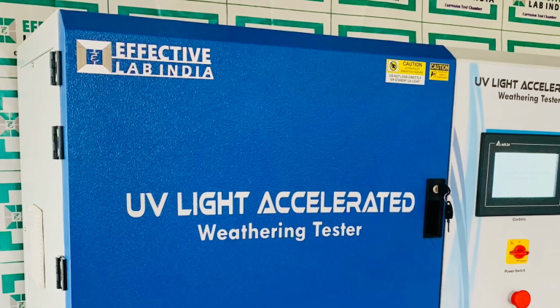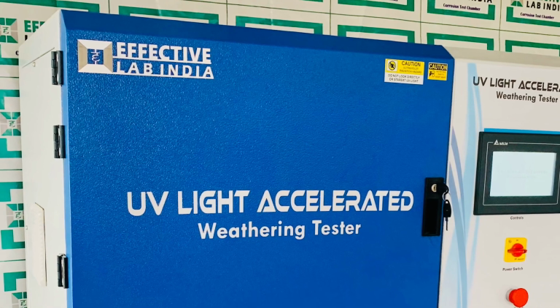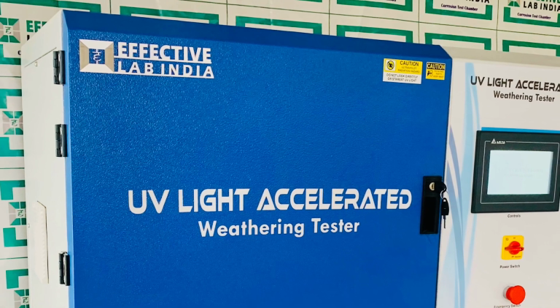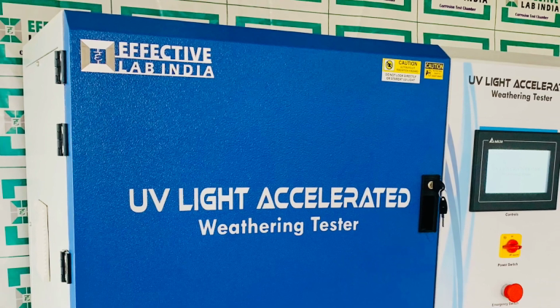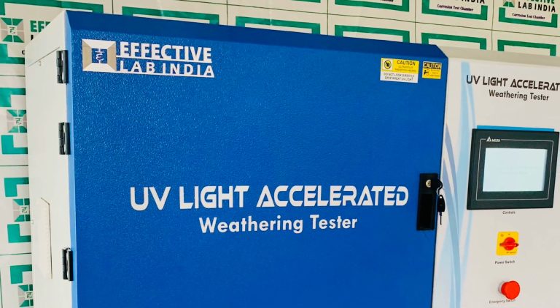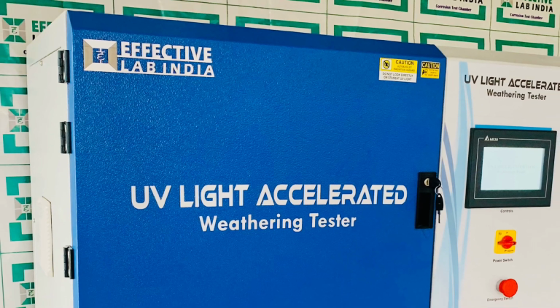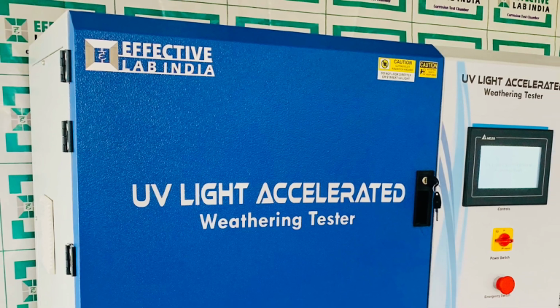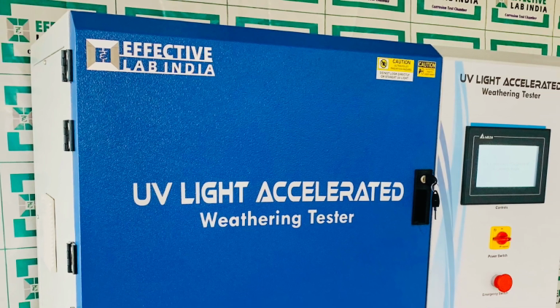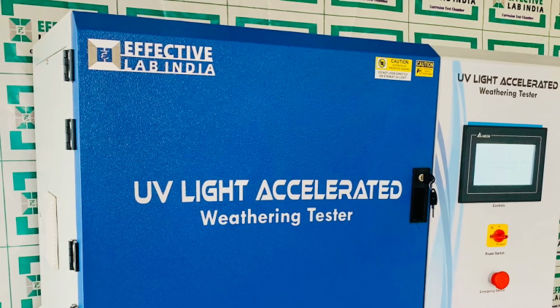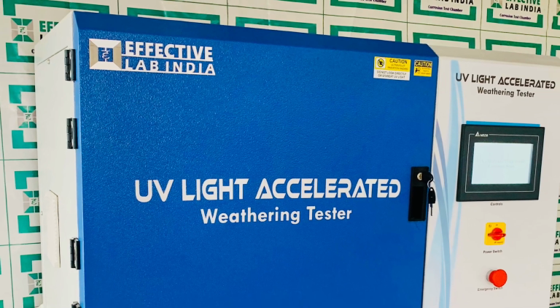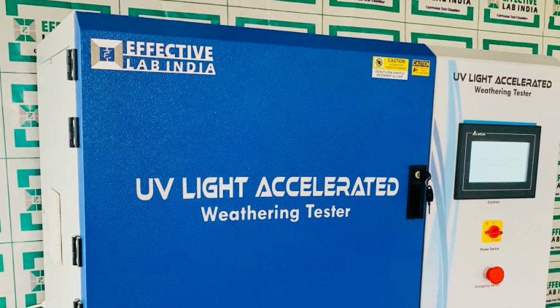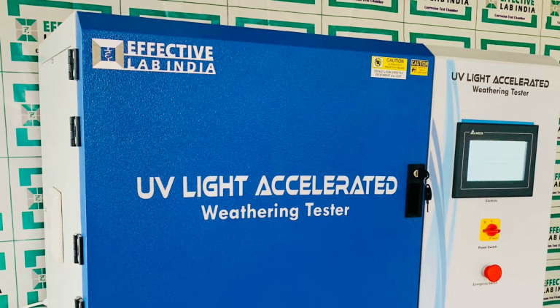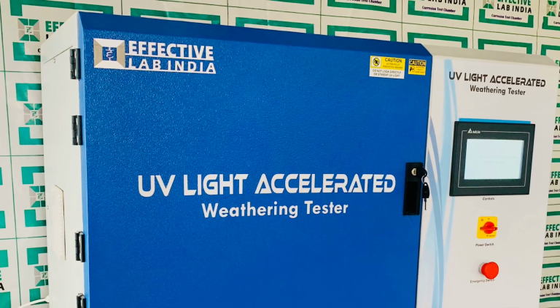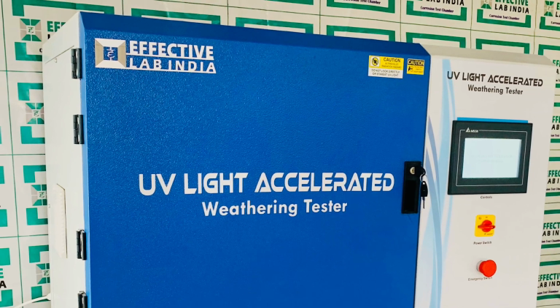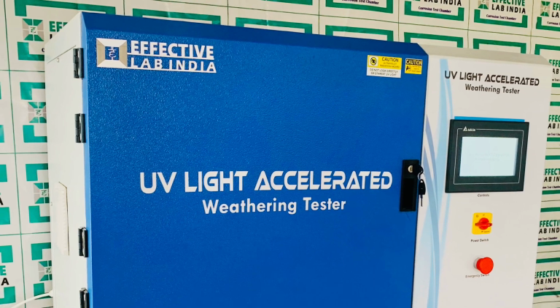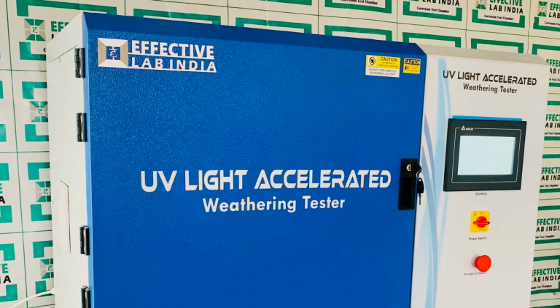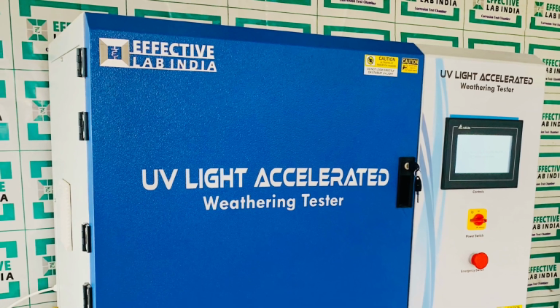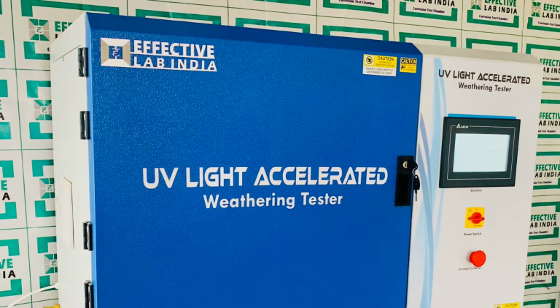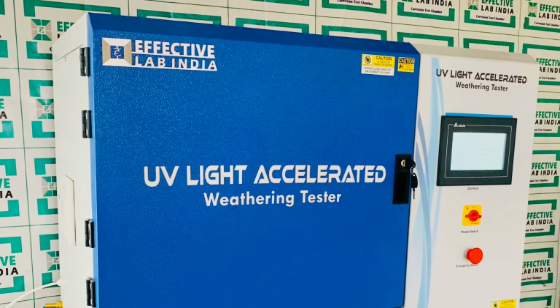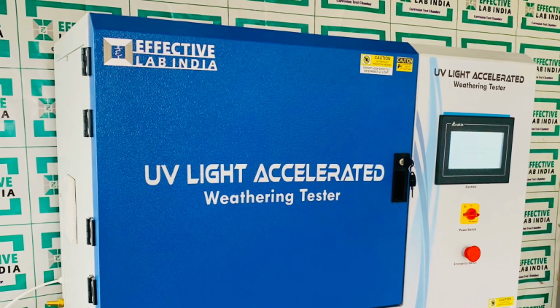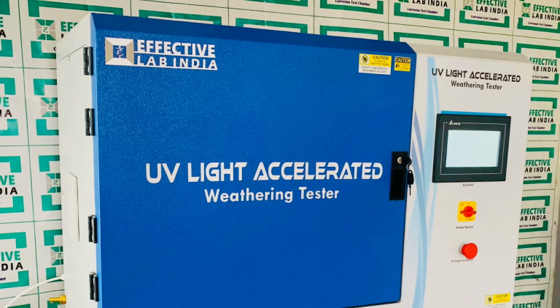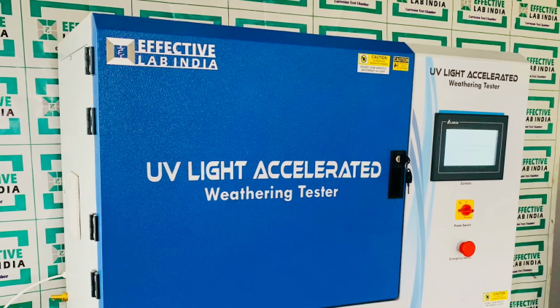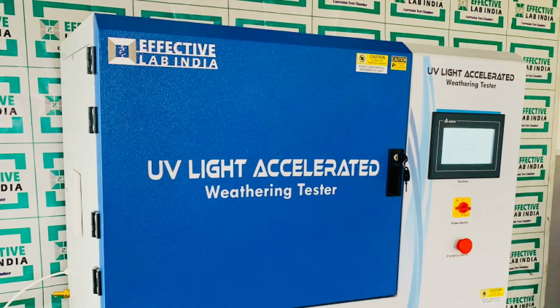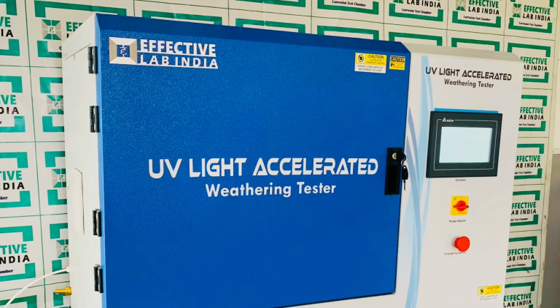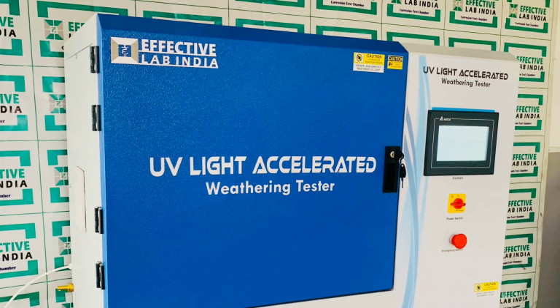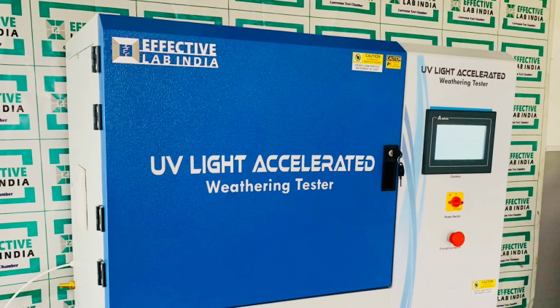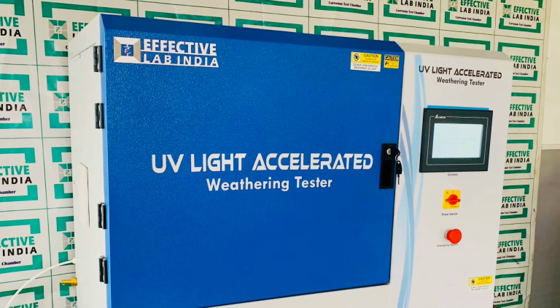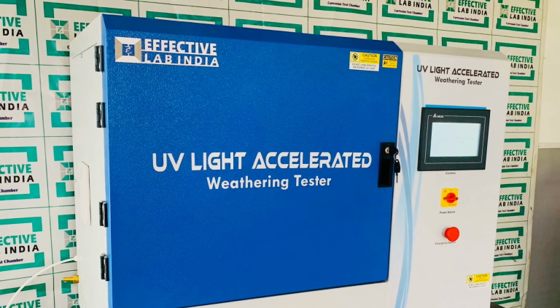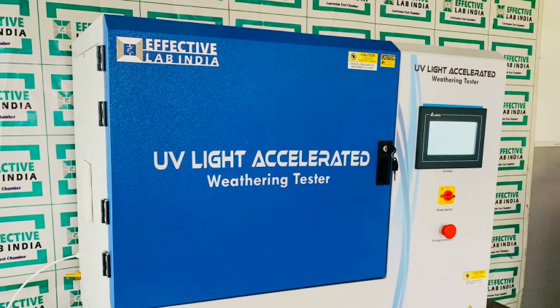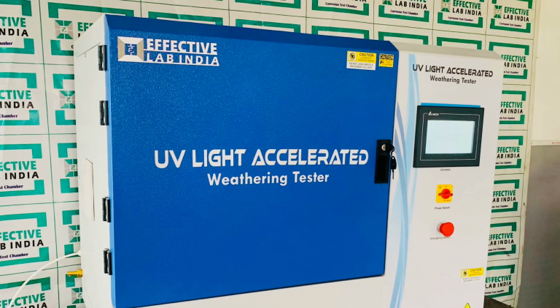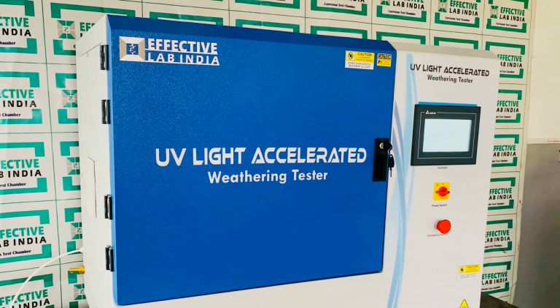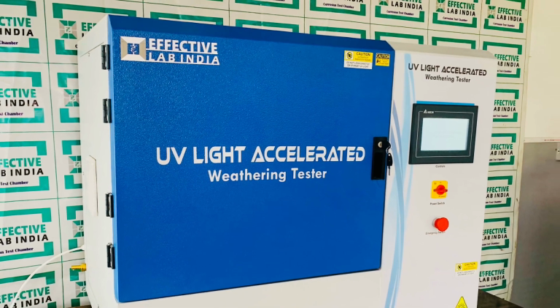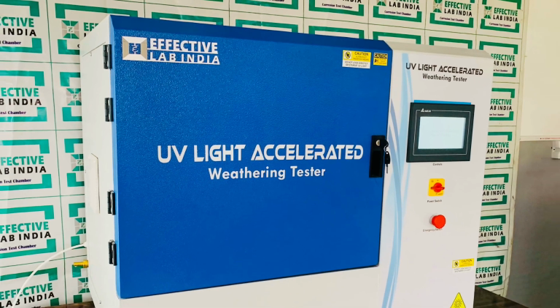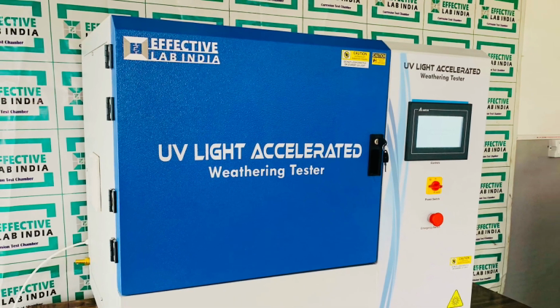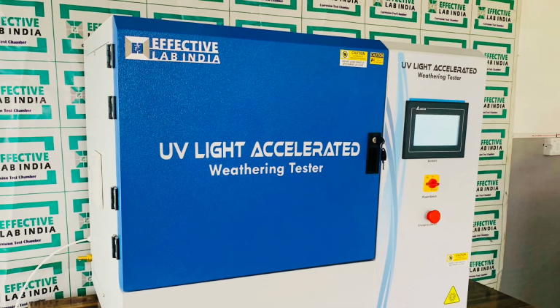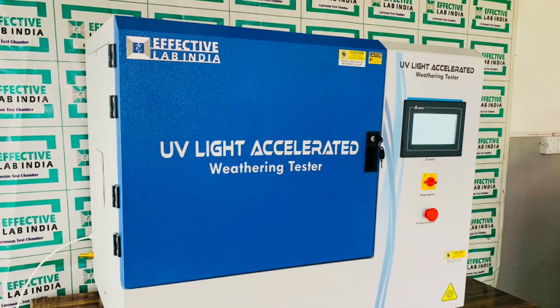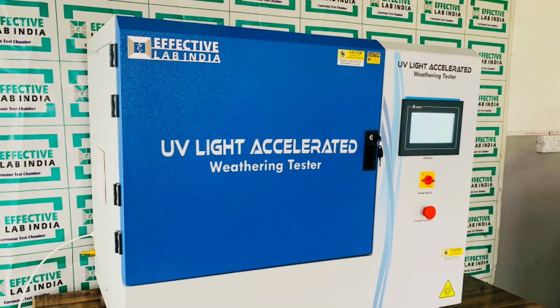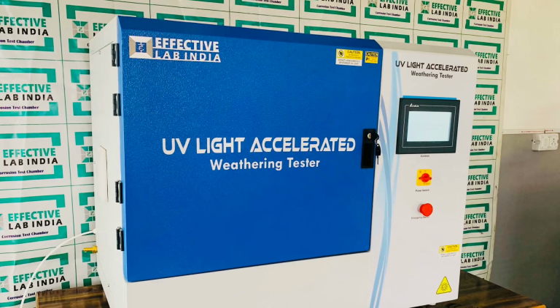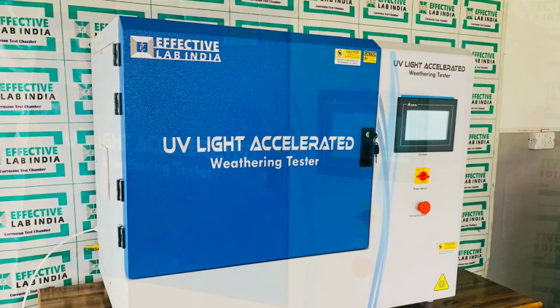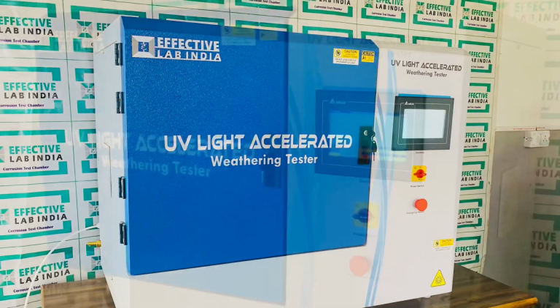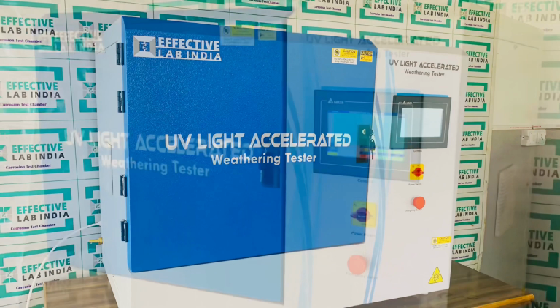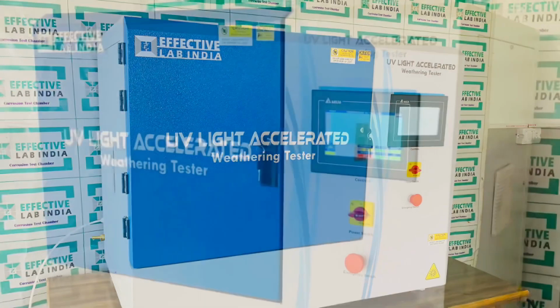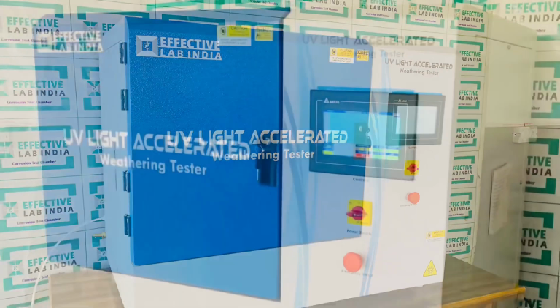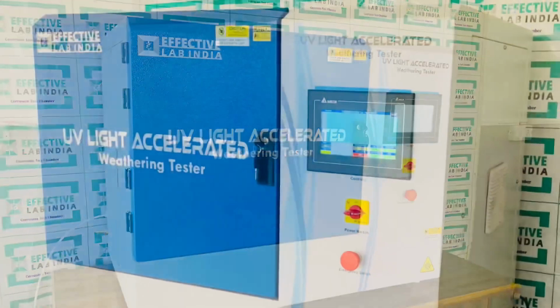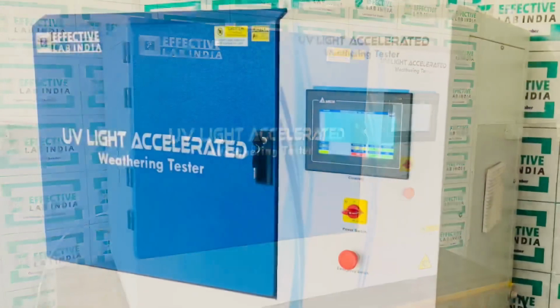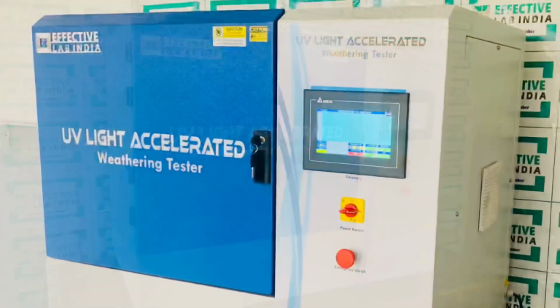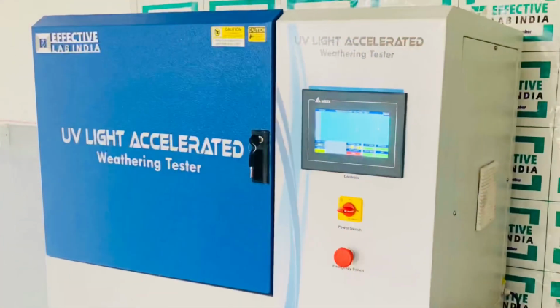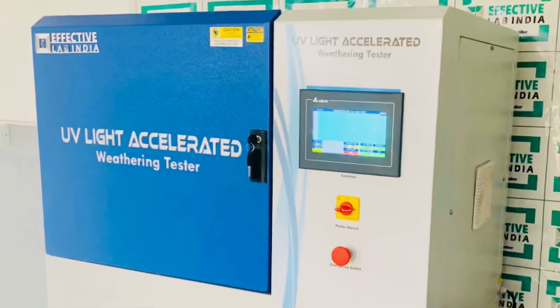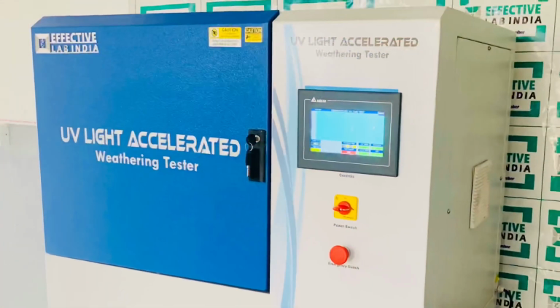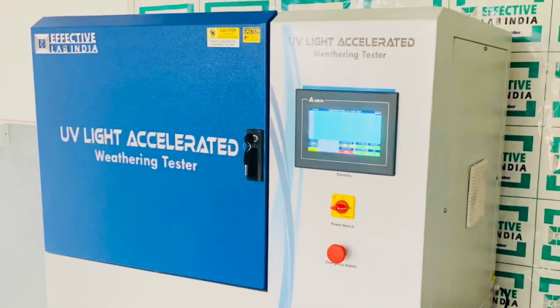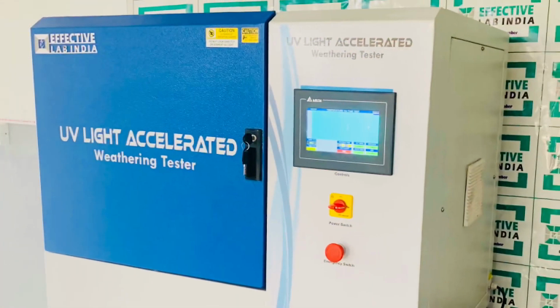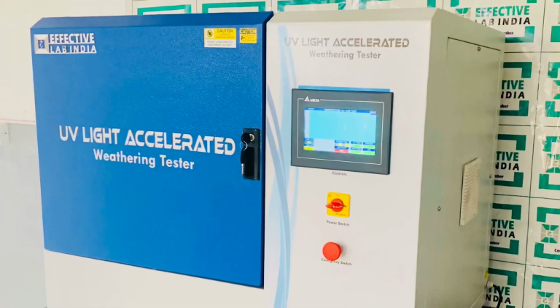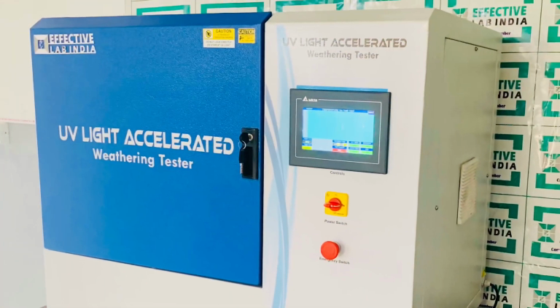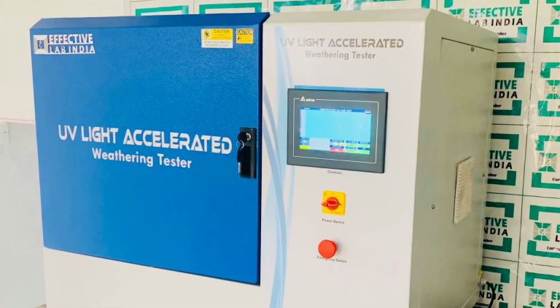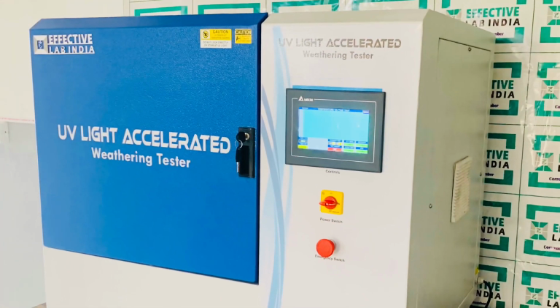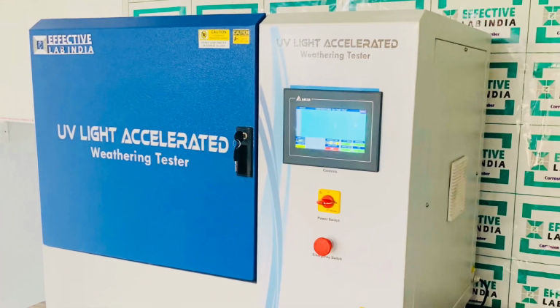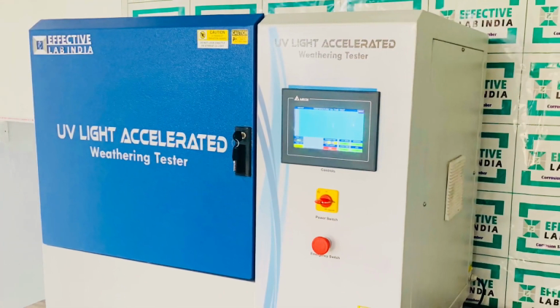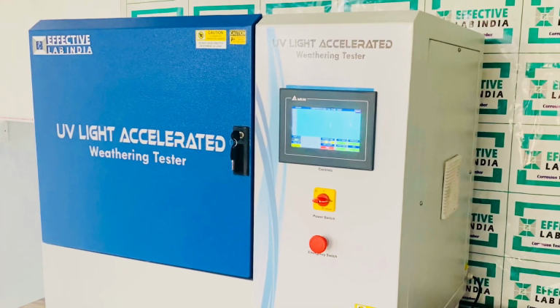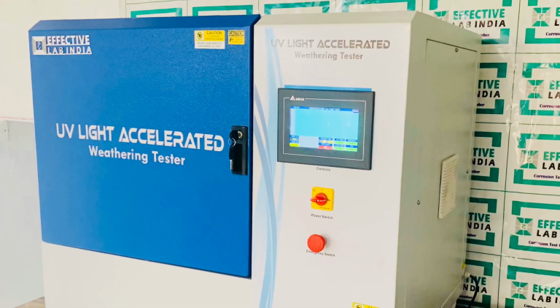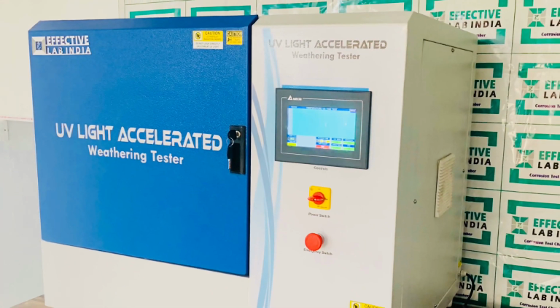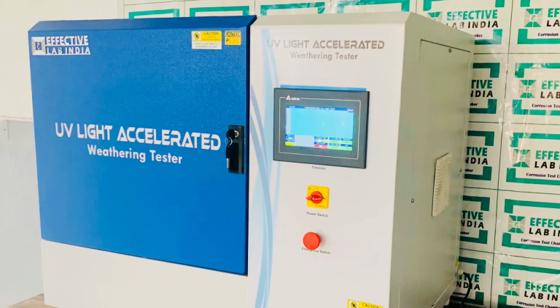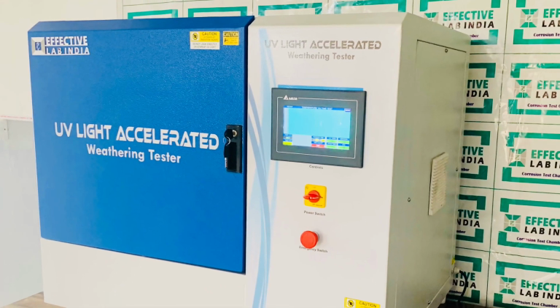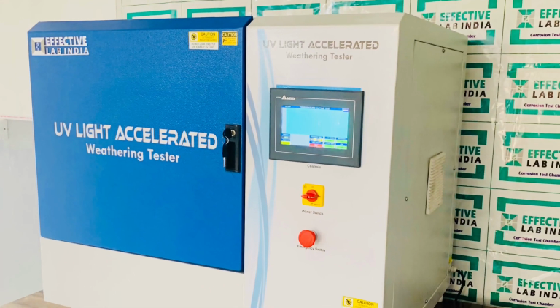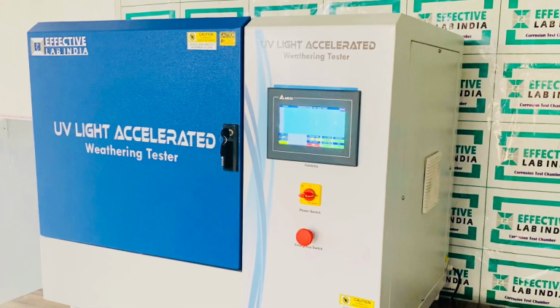Welcome to Effective Lab India, India's leading manufacturer of testing and measuring instruments.